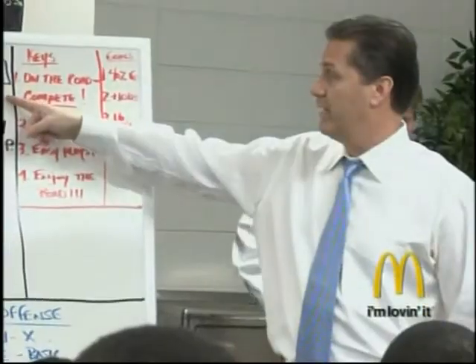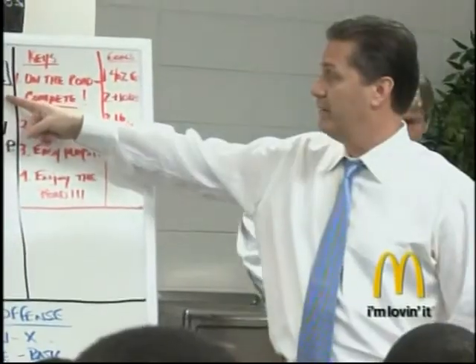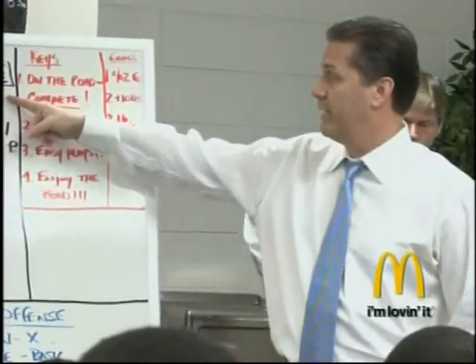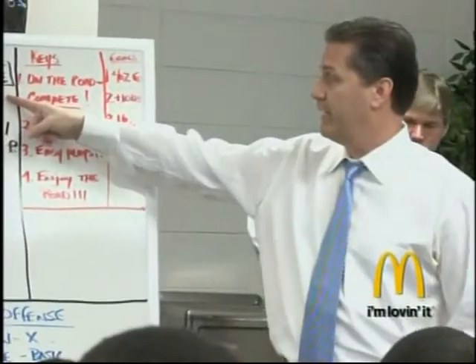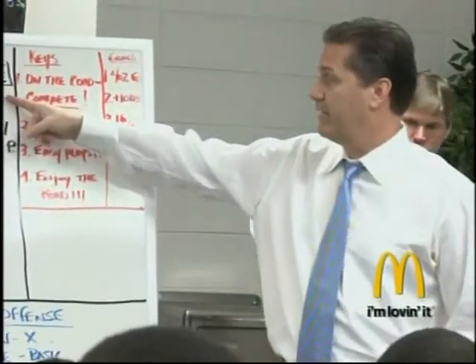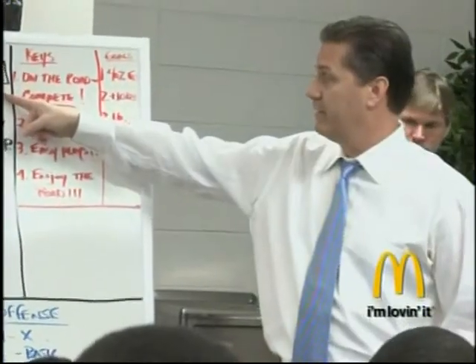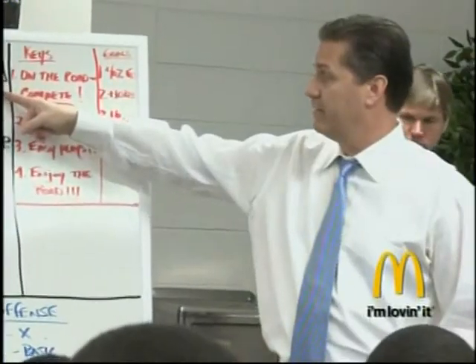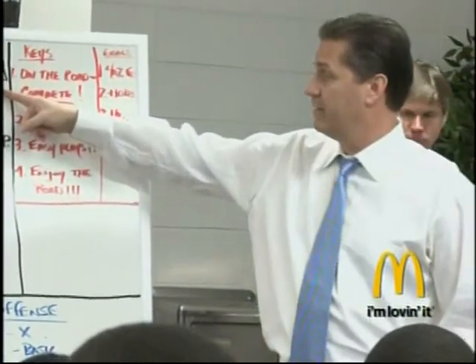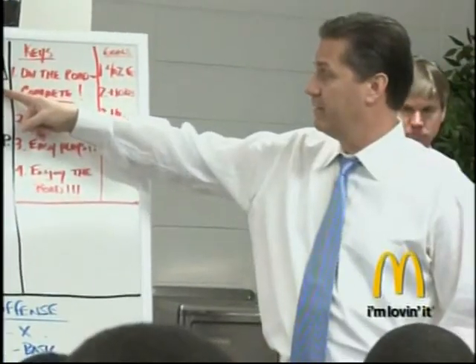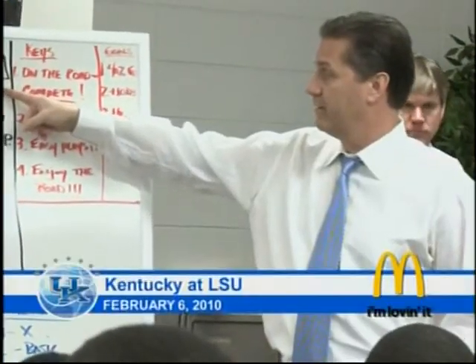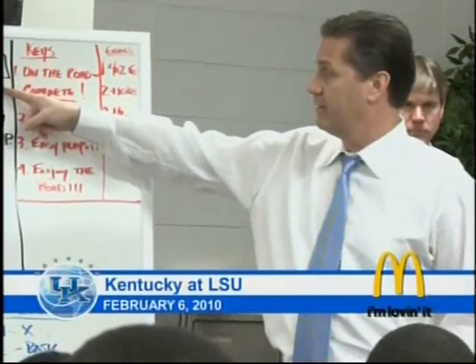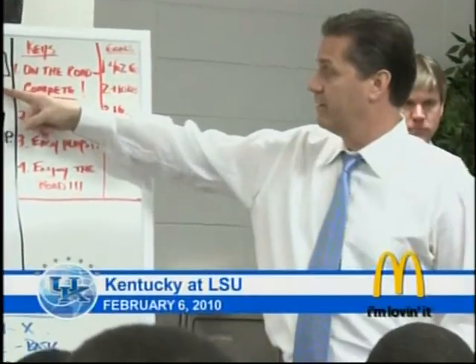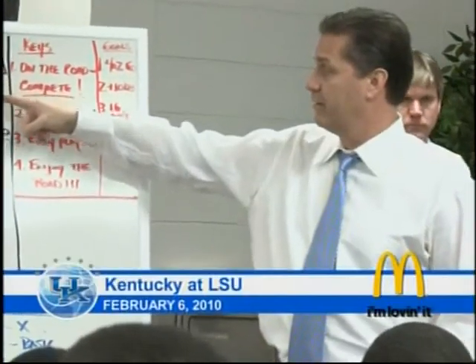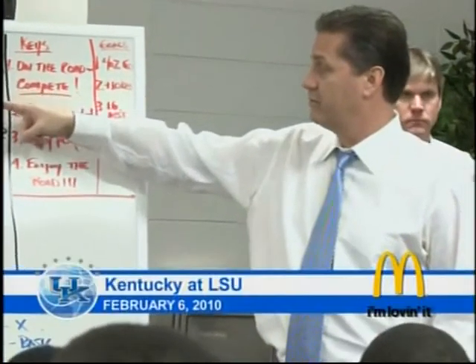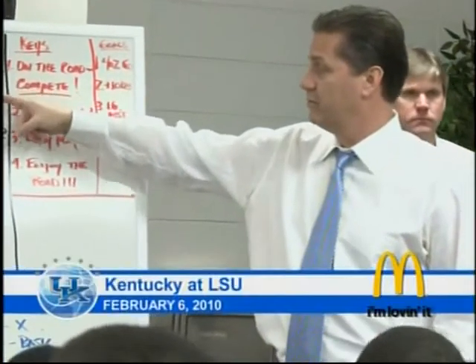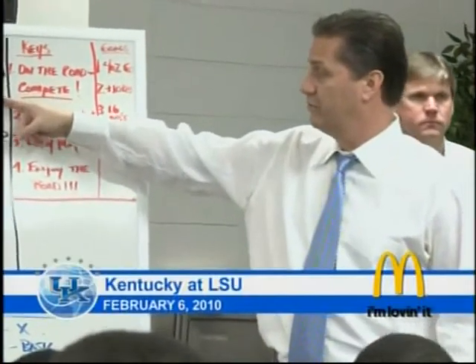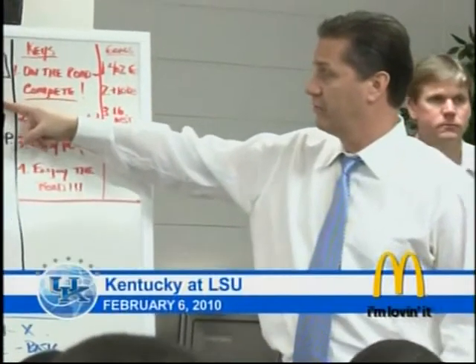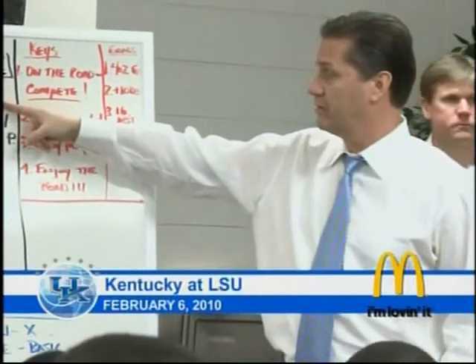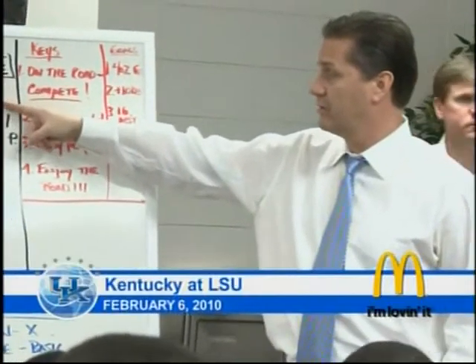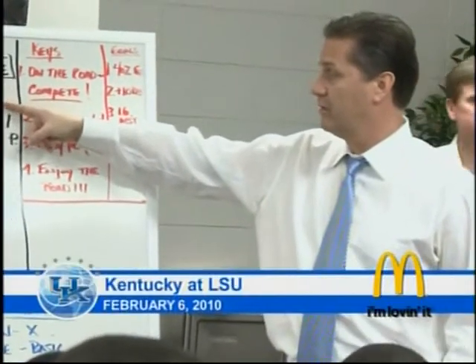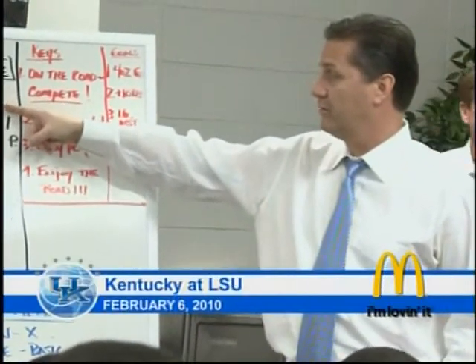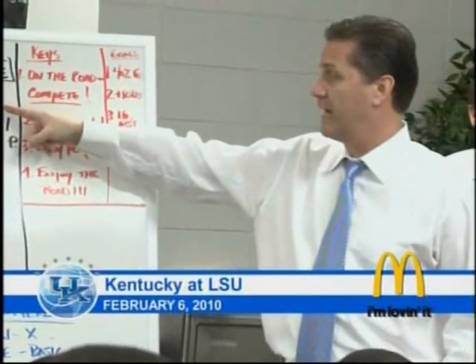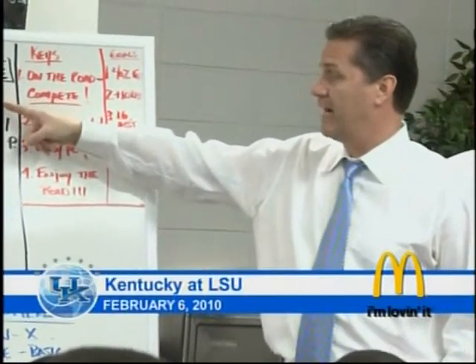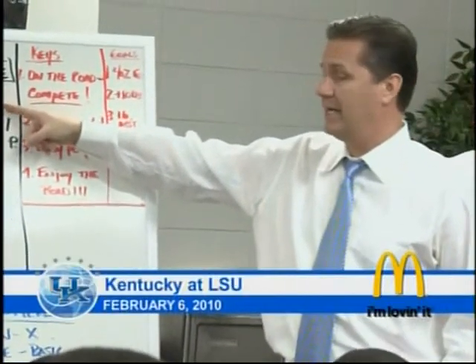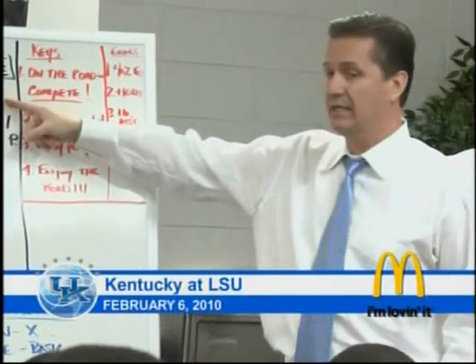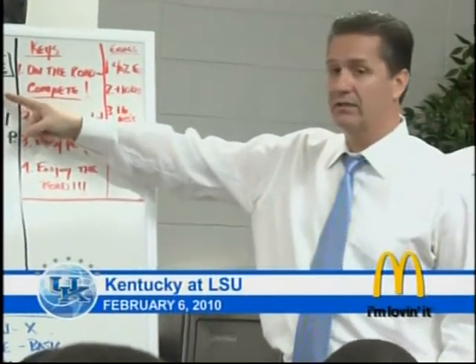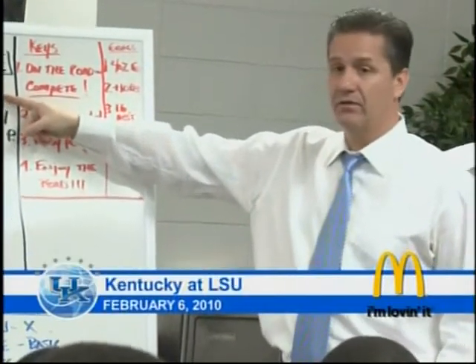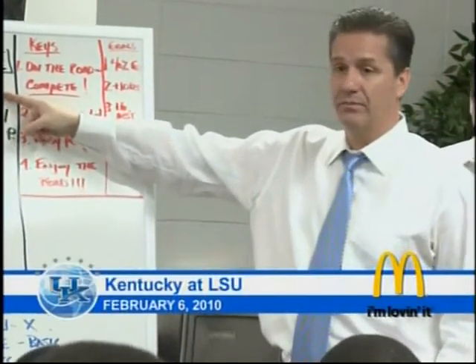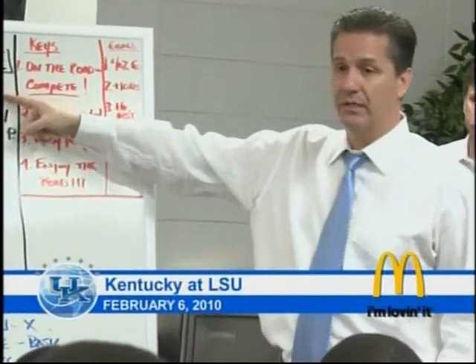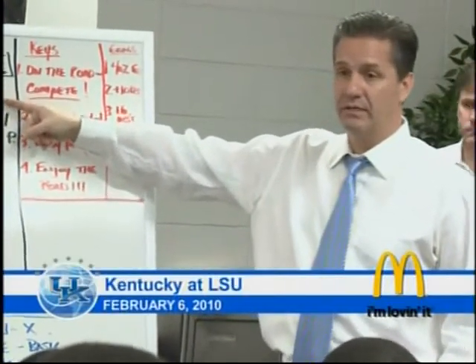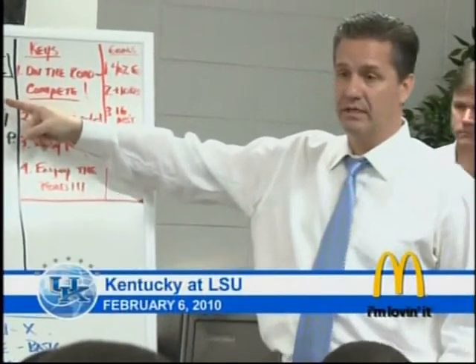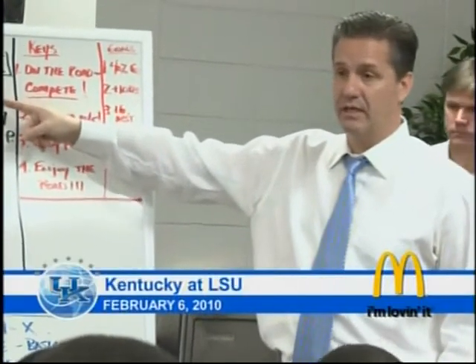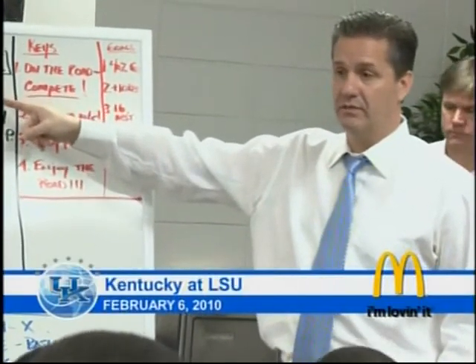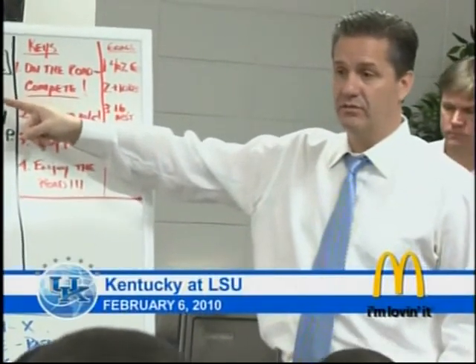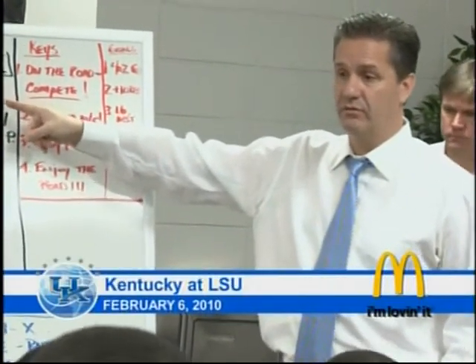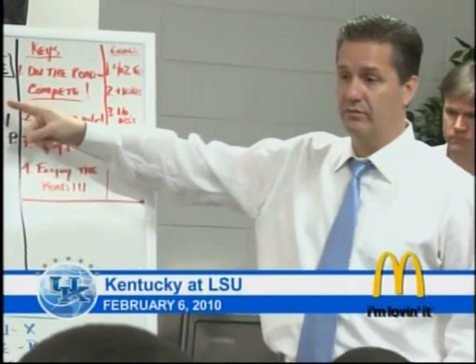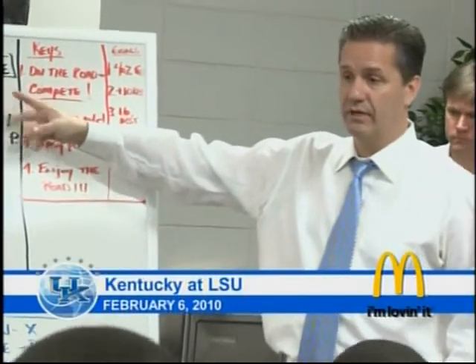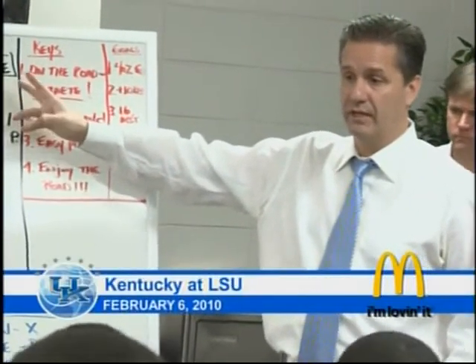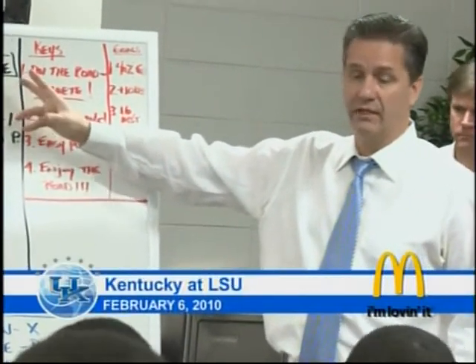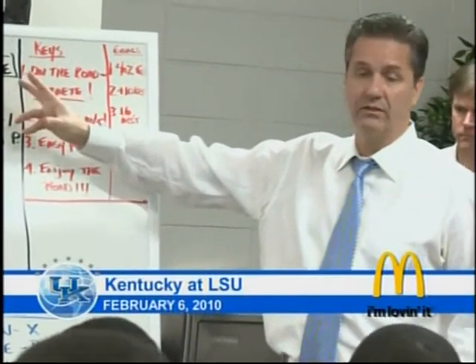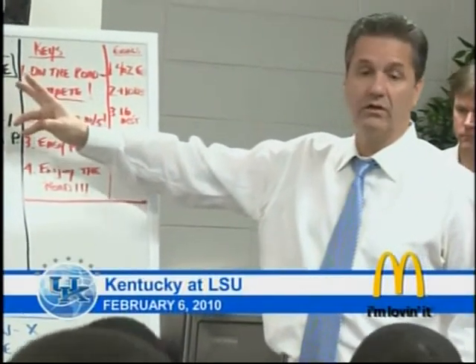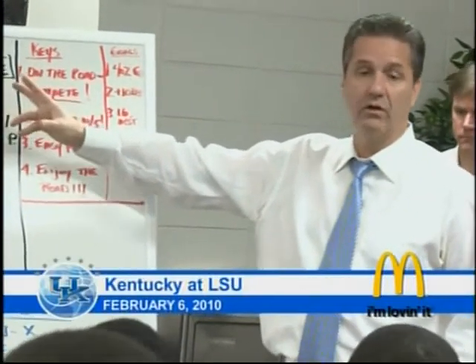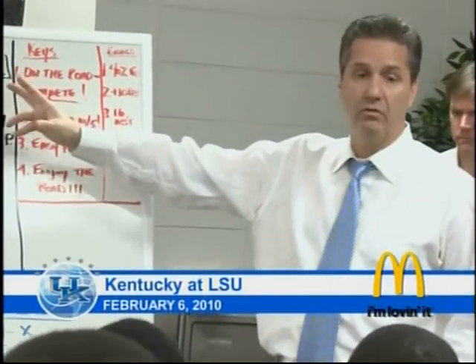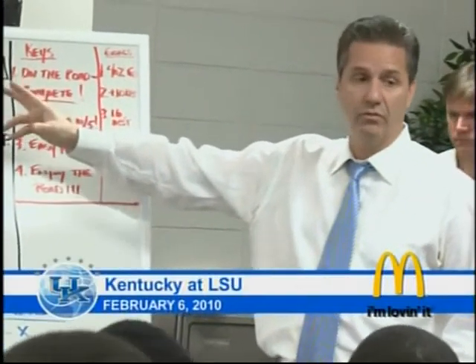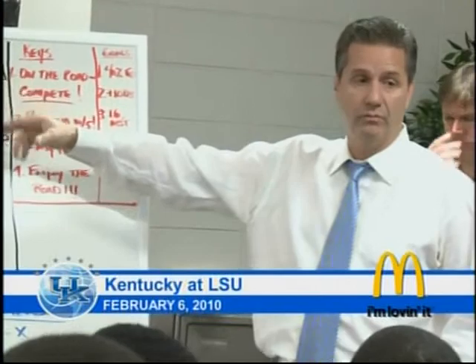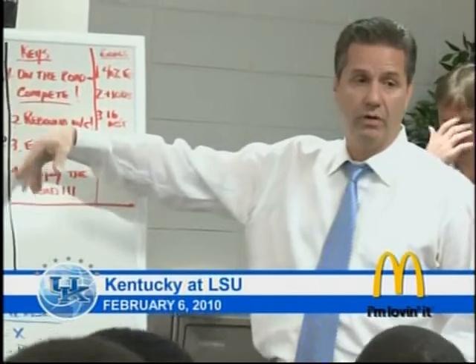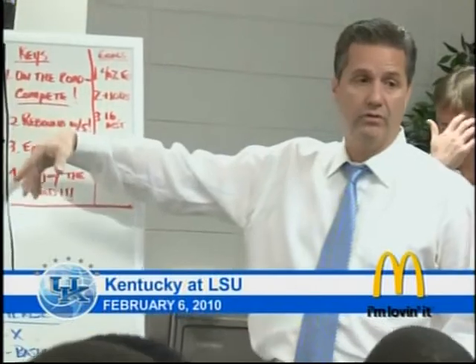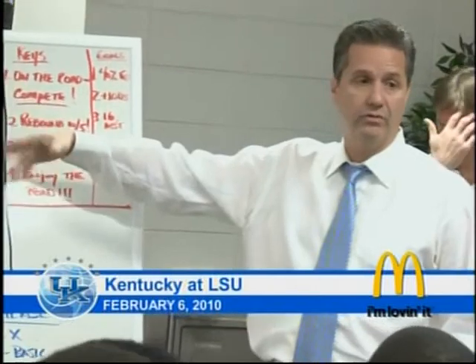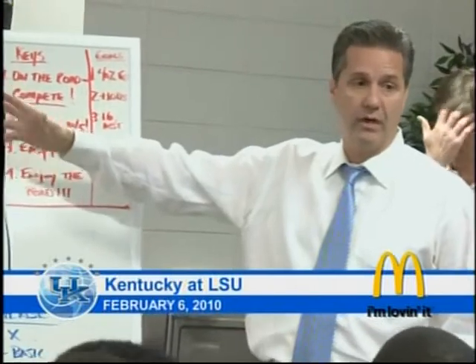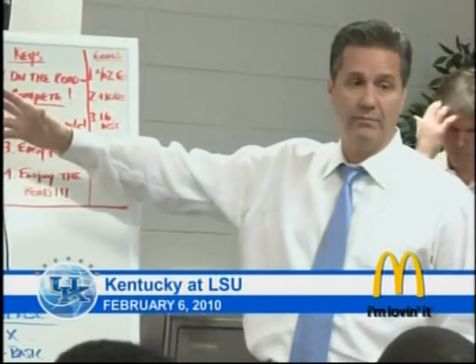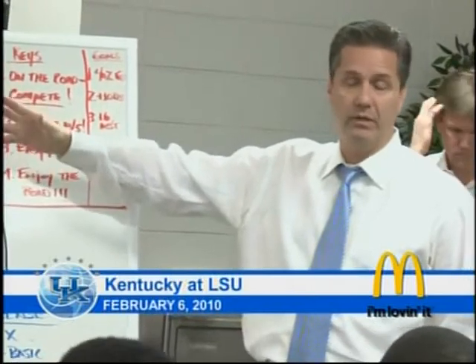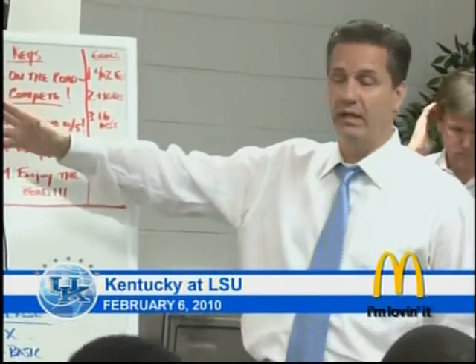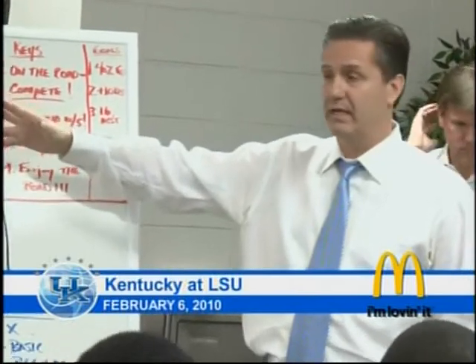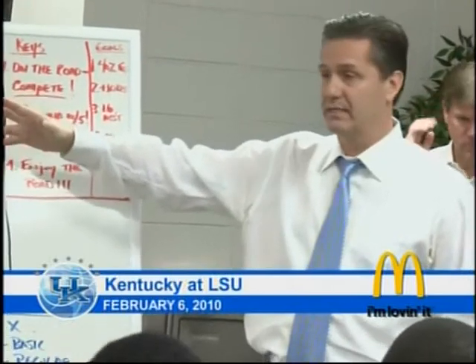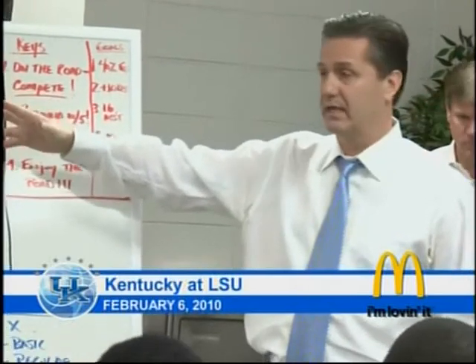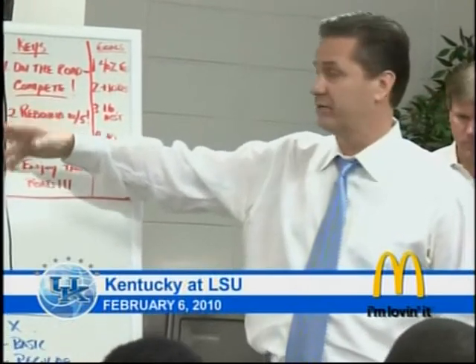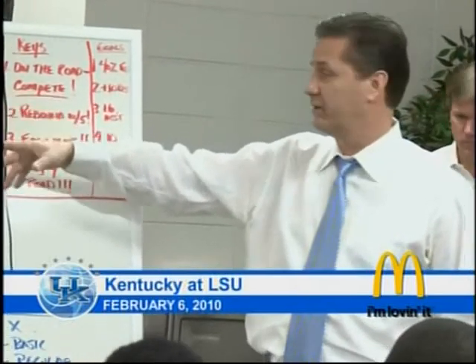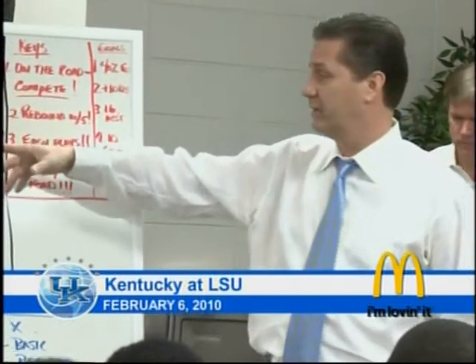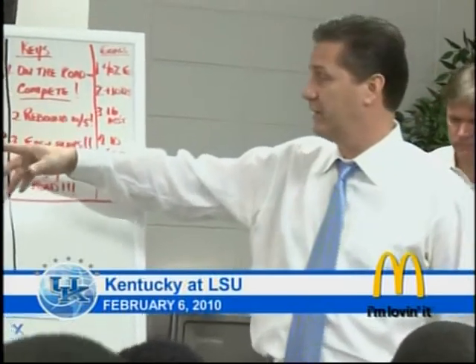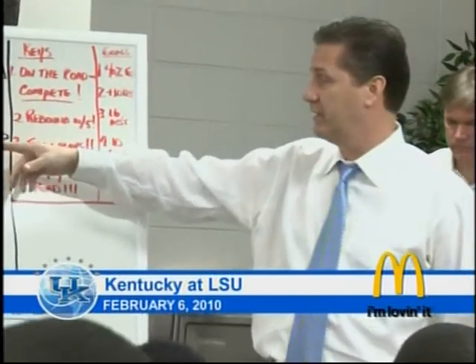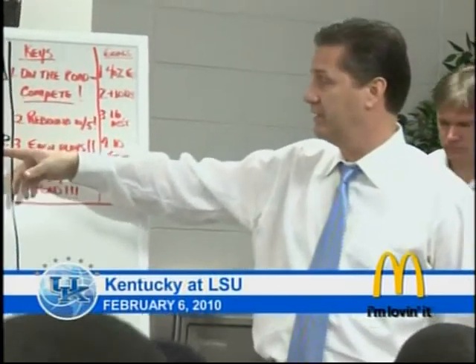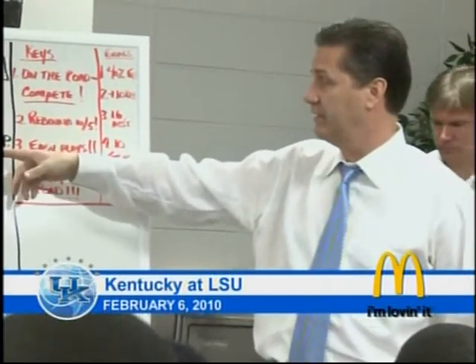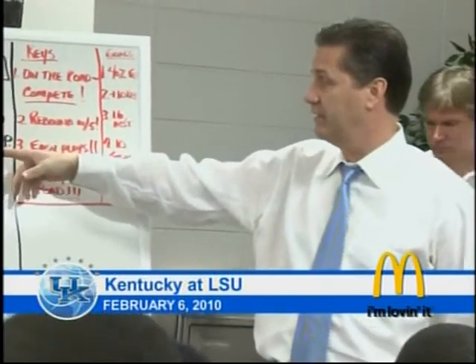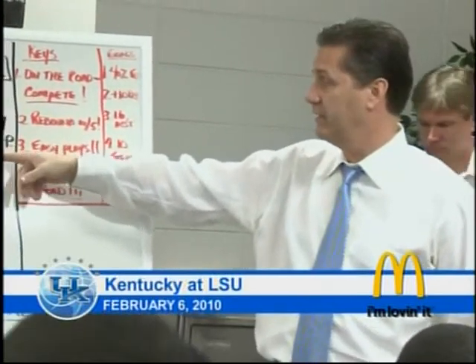Man-to-man, 2-3 zone. I think they're going to play us a lot of 2-3, and I think they're going to hold the ball and try to play like South Carolina did.